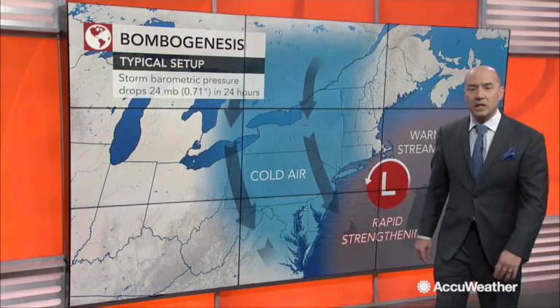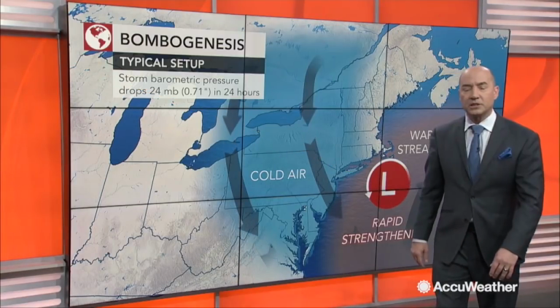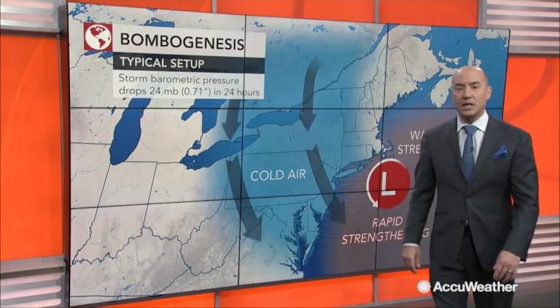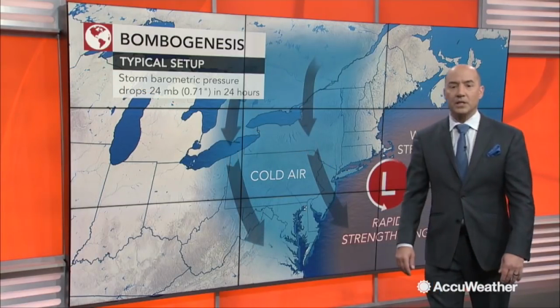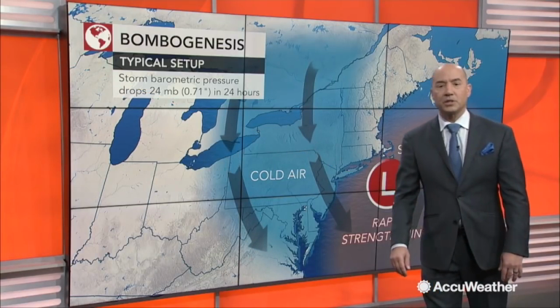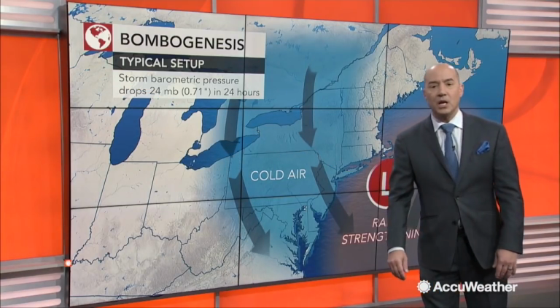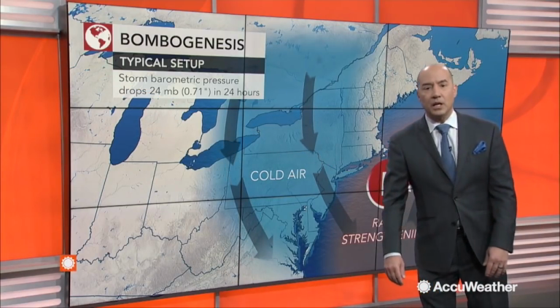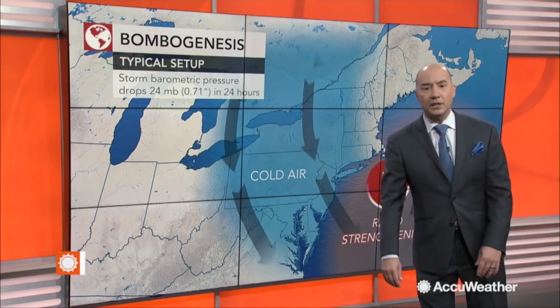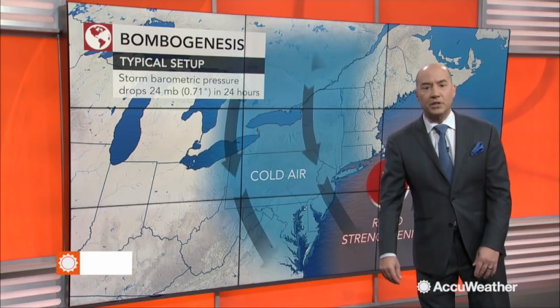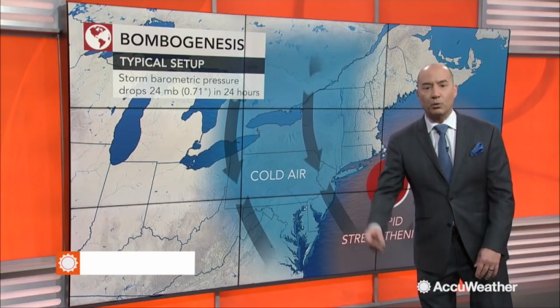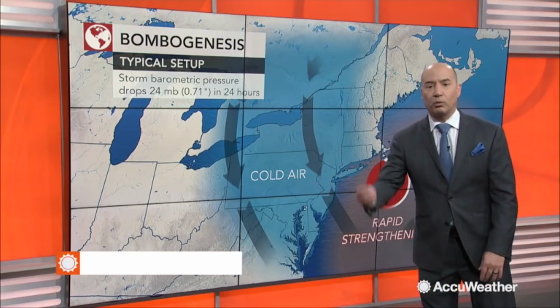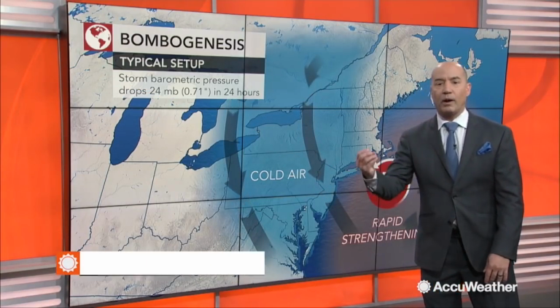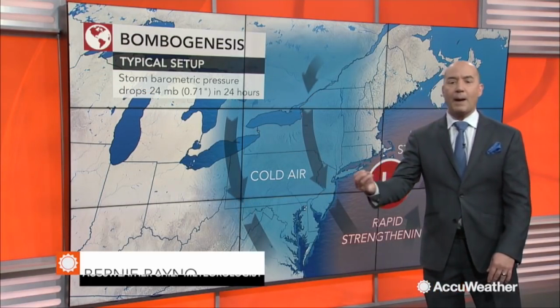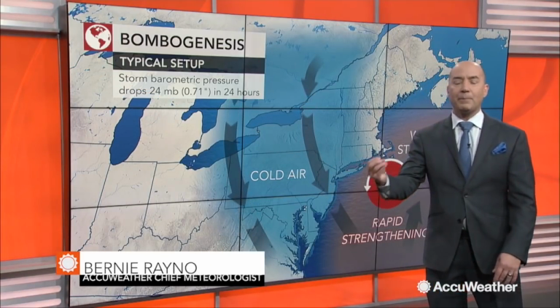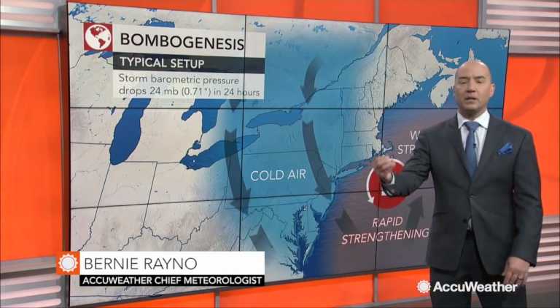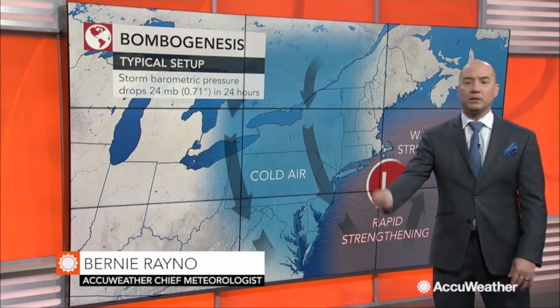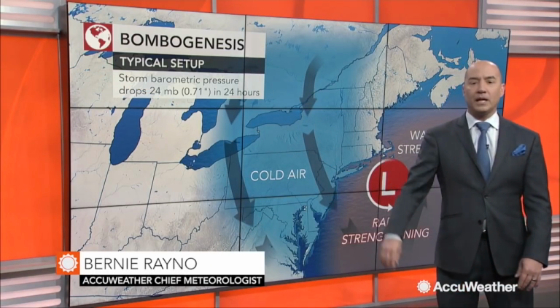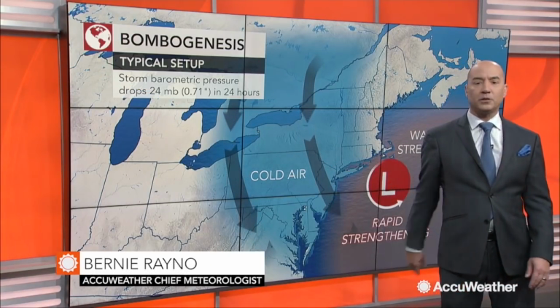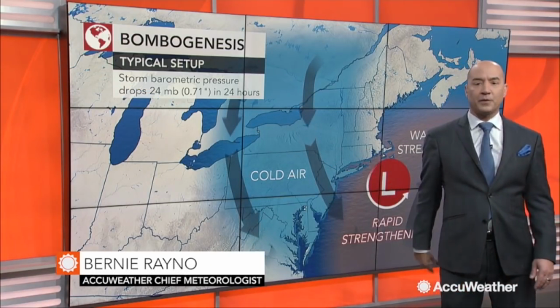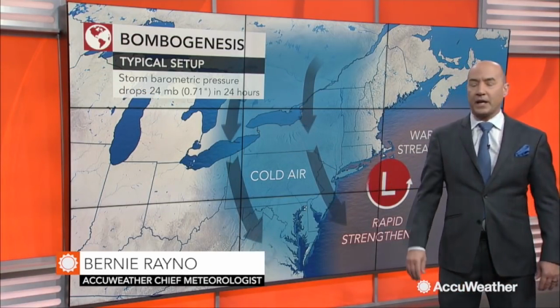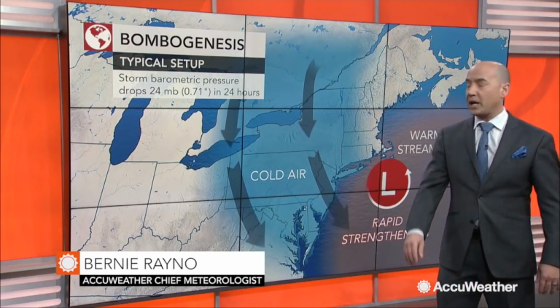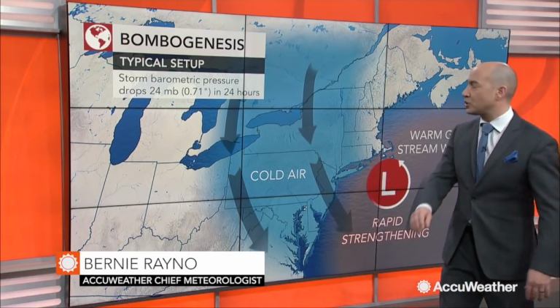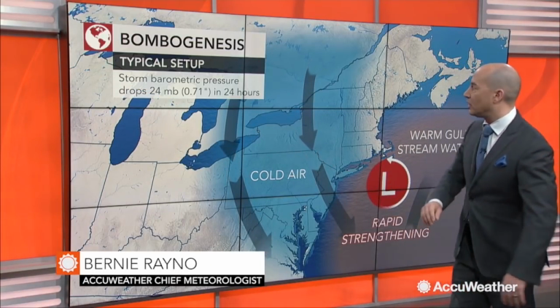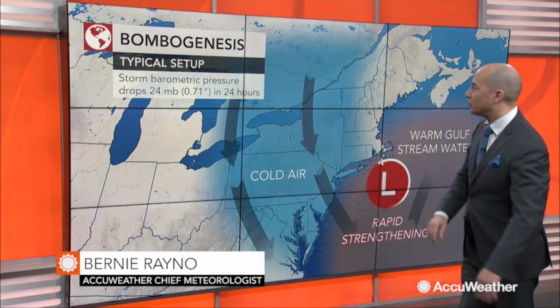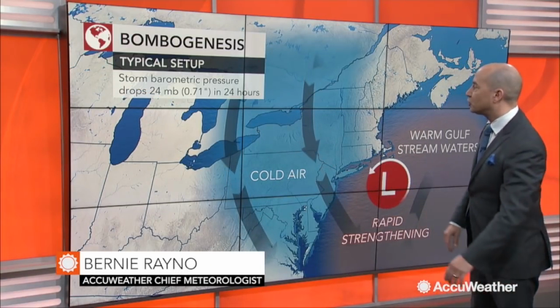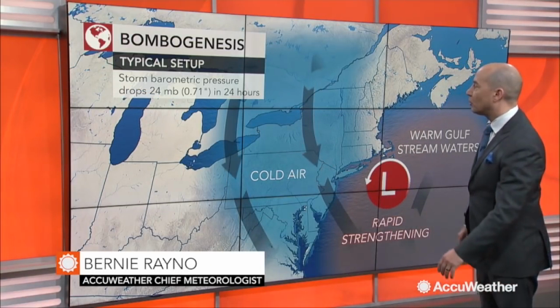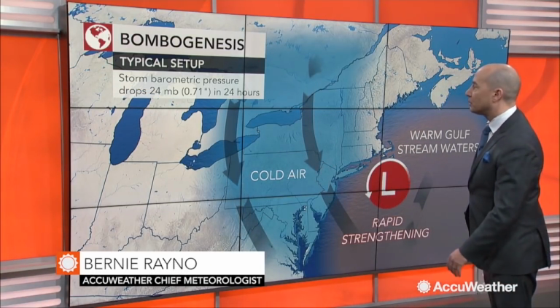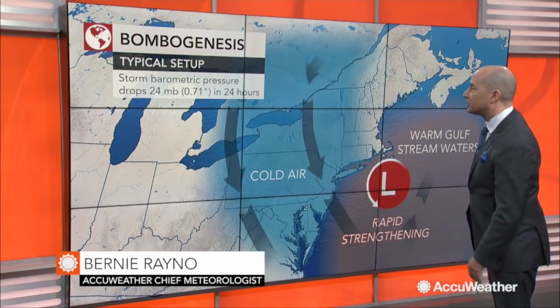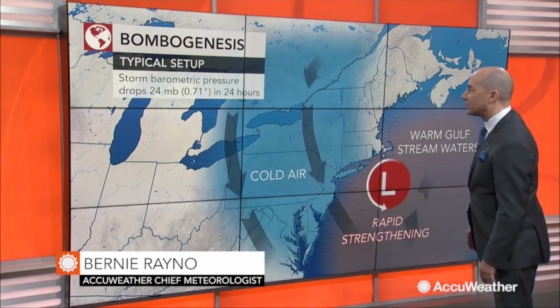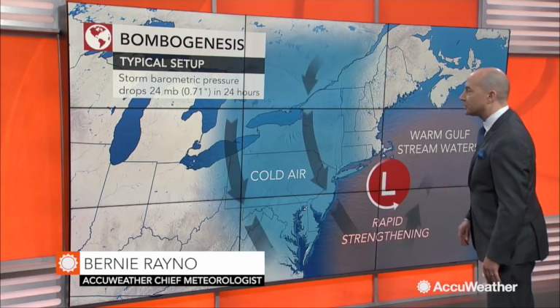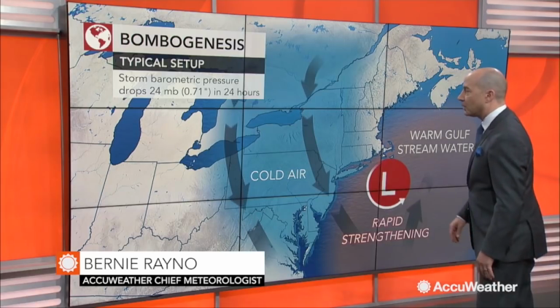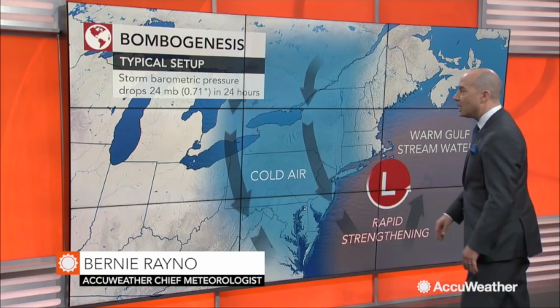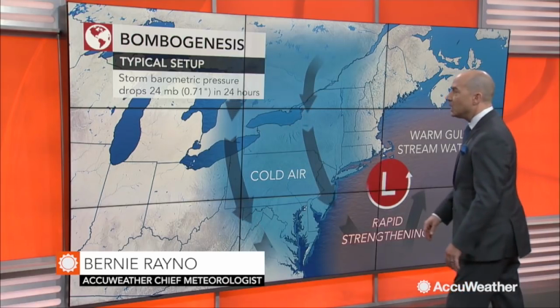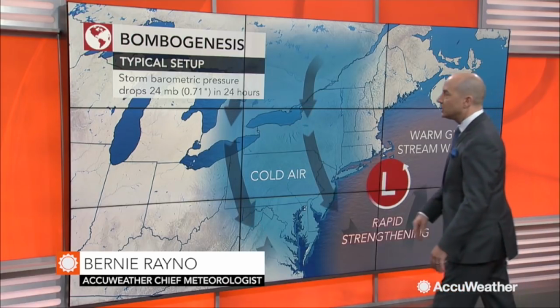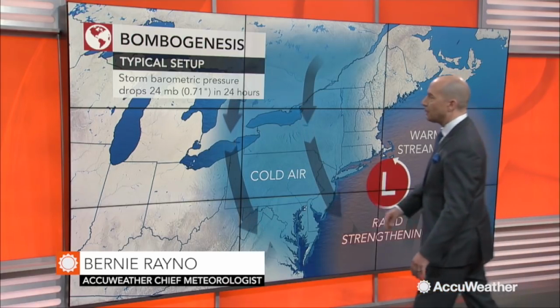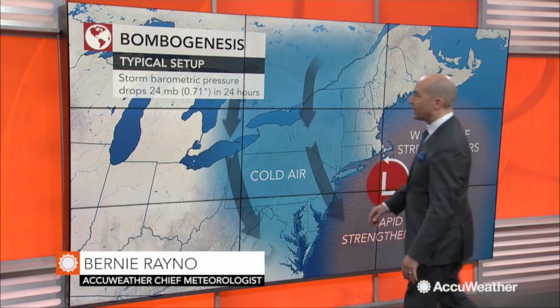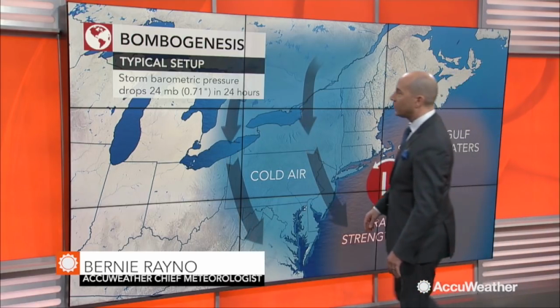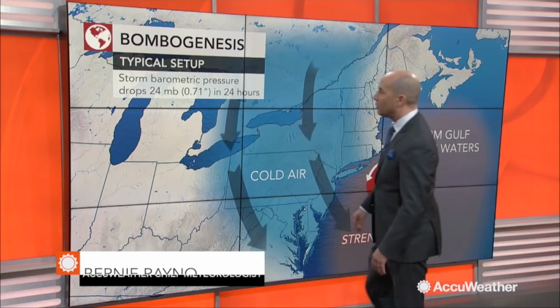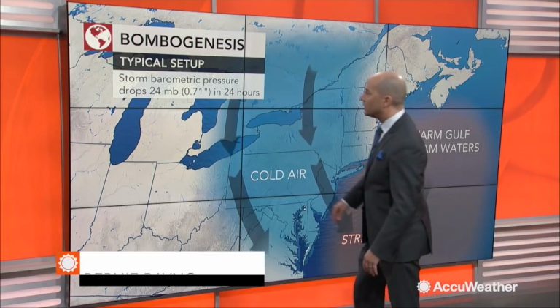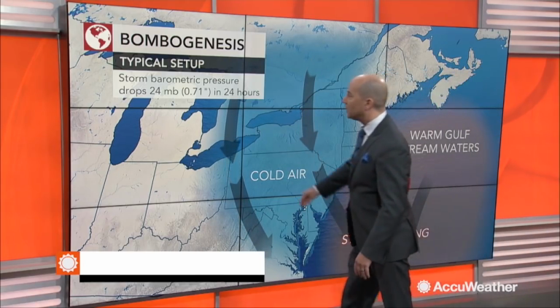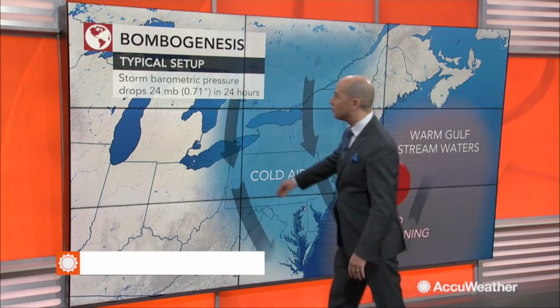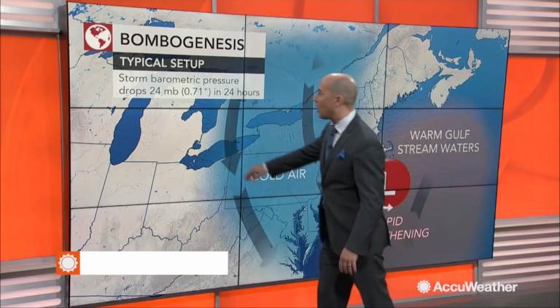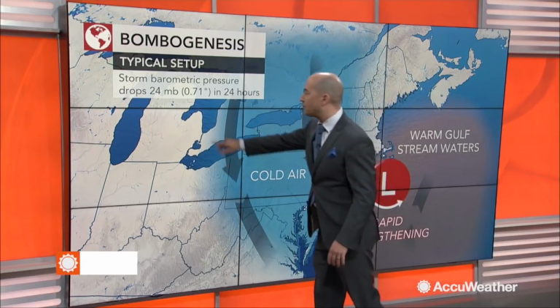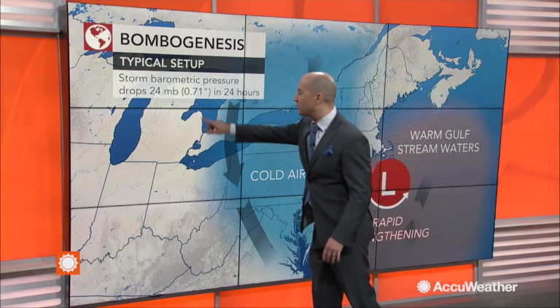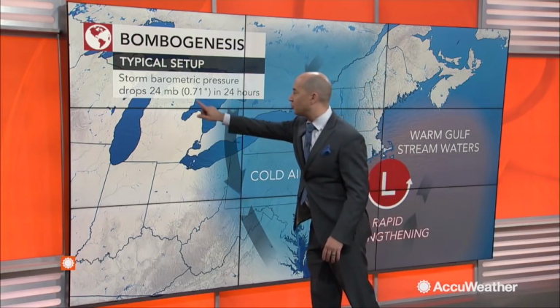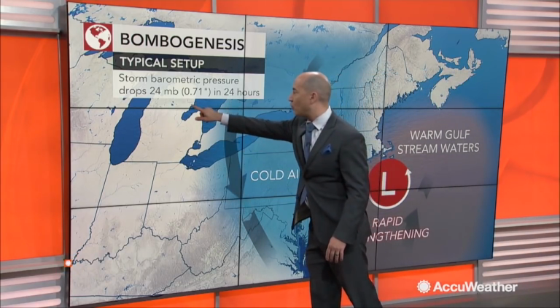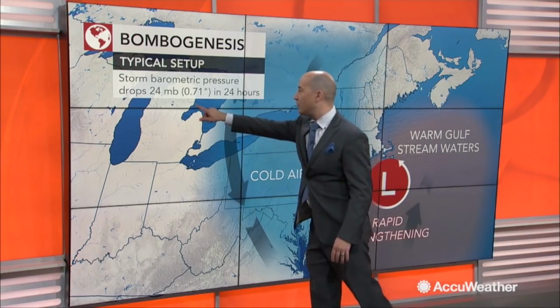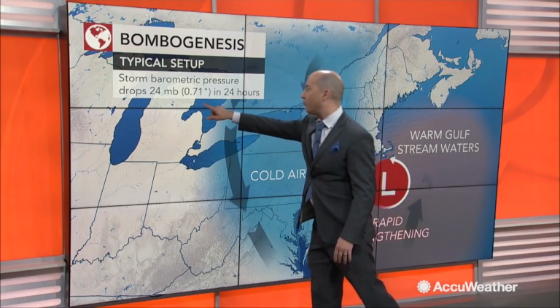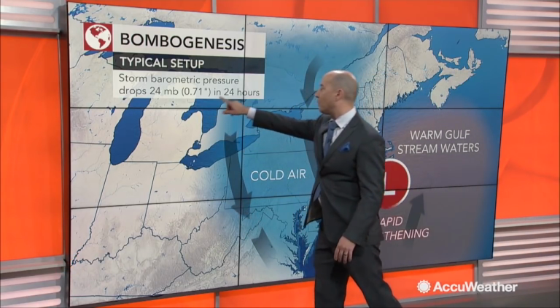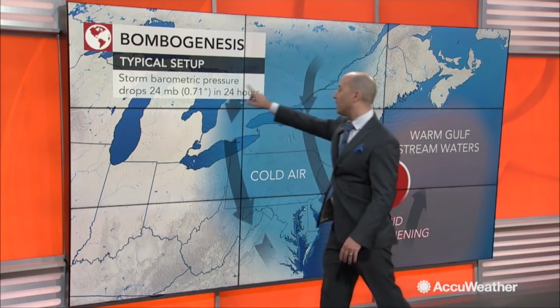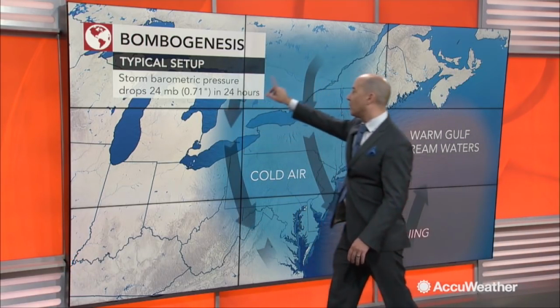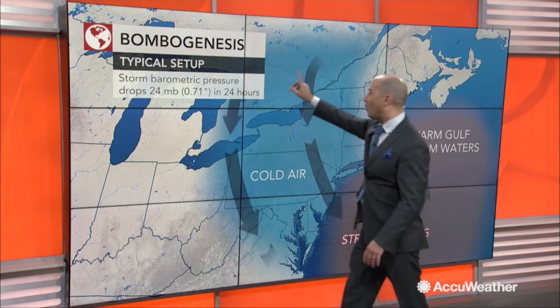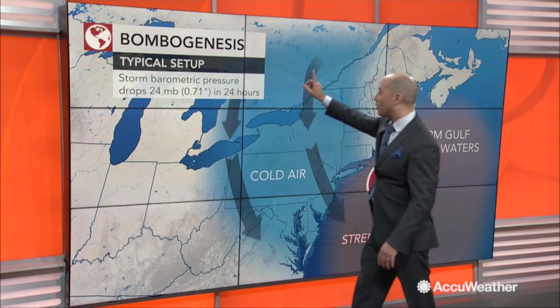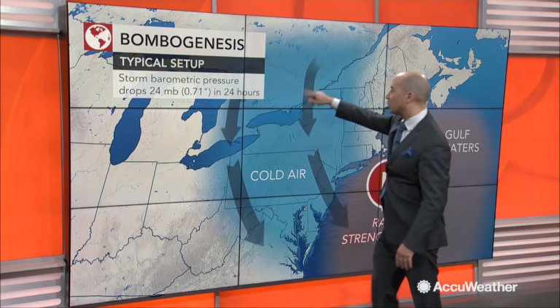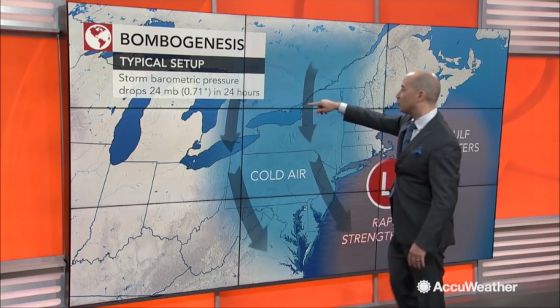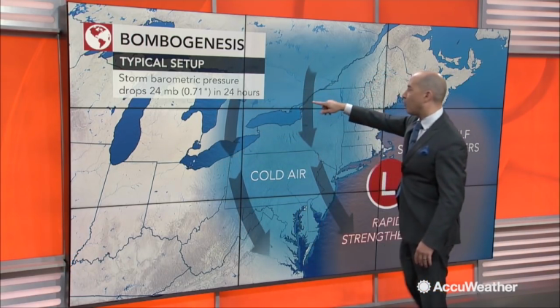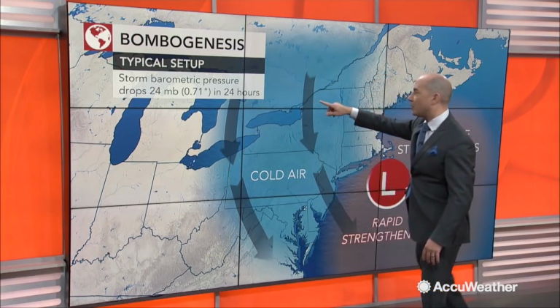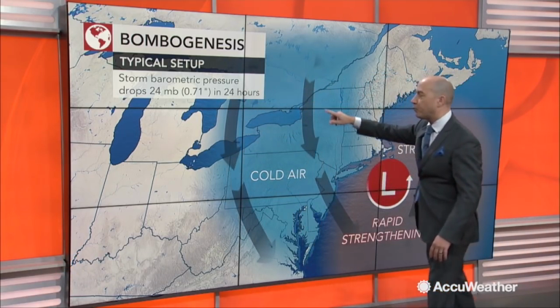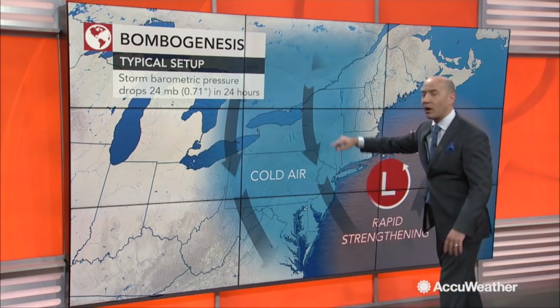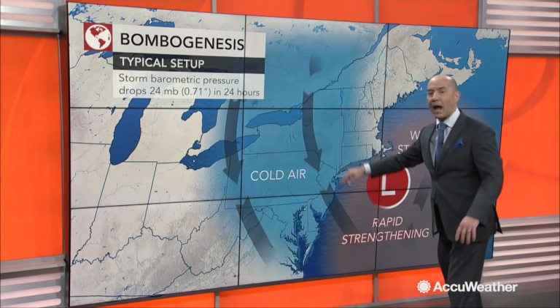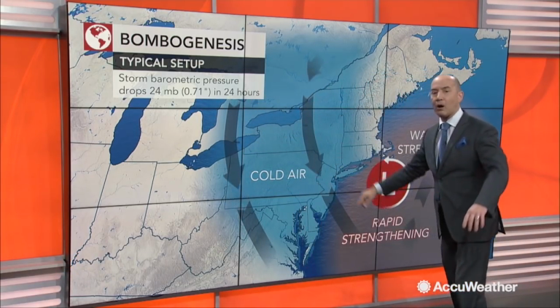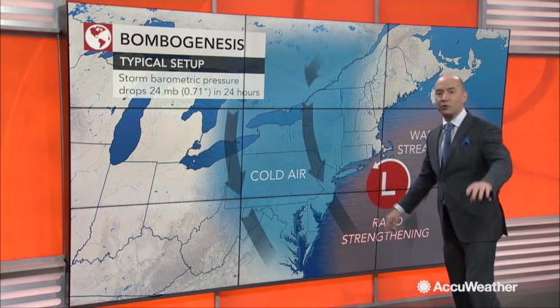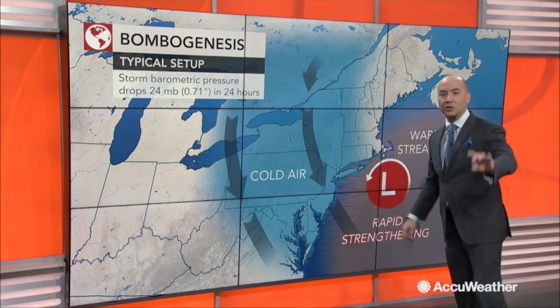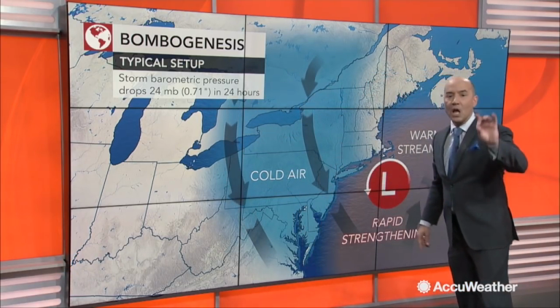Bombogenesis is a rapid intensification of a storm system. Typically we see drops of 24 millibars in 24 hours.